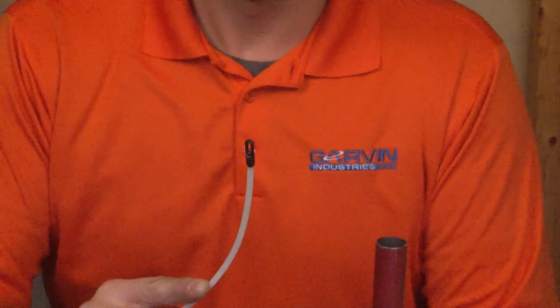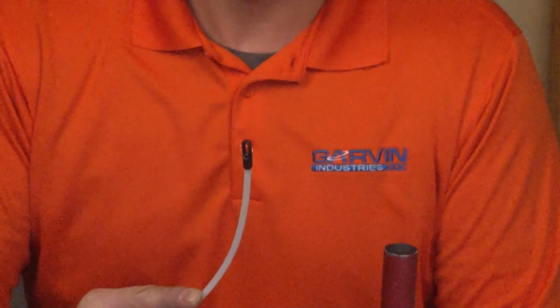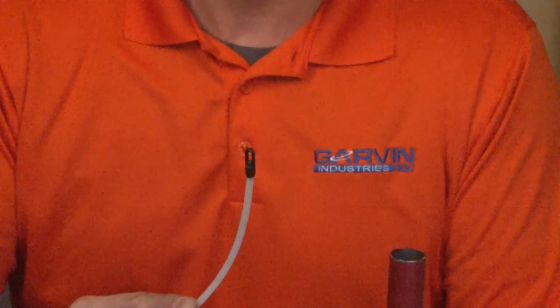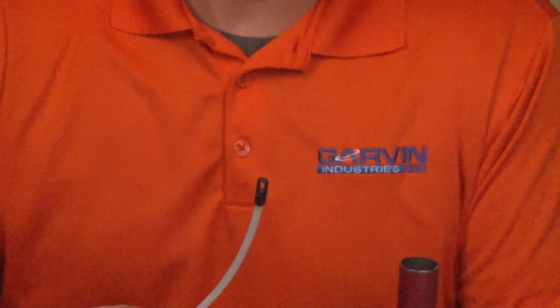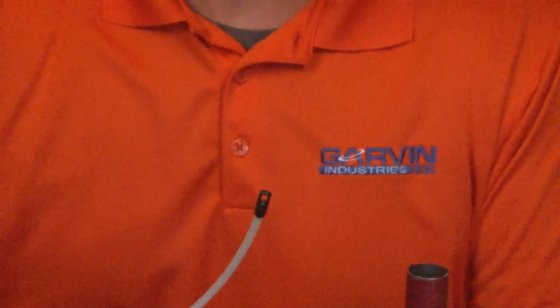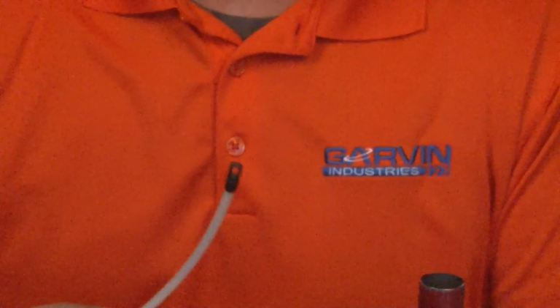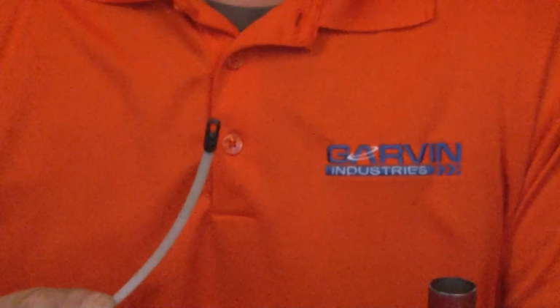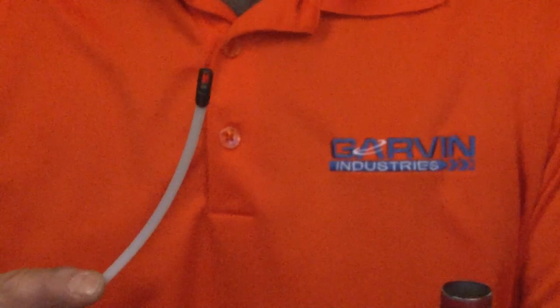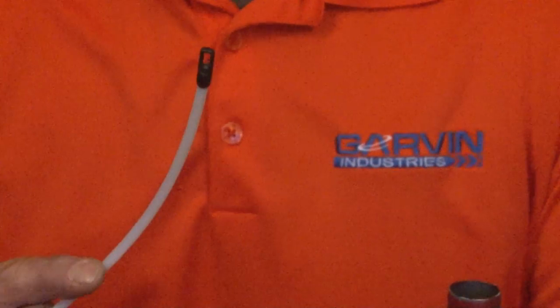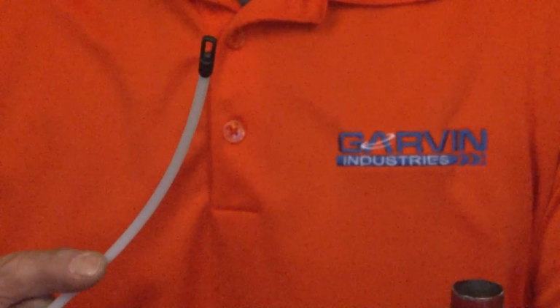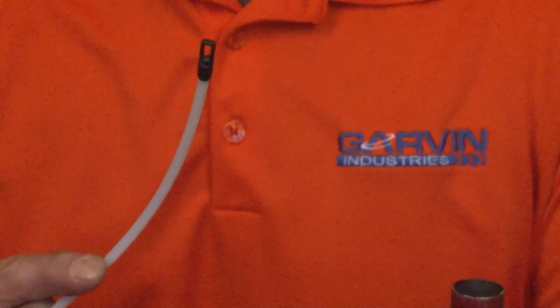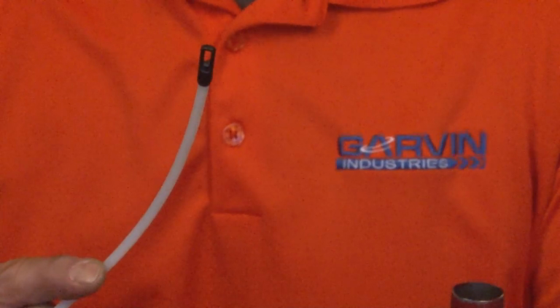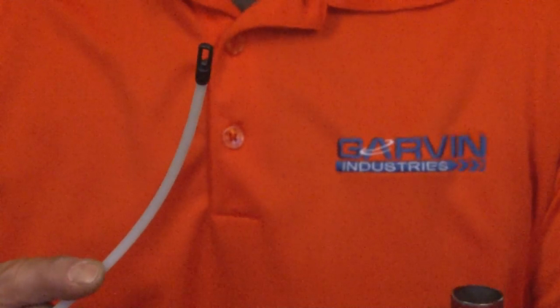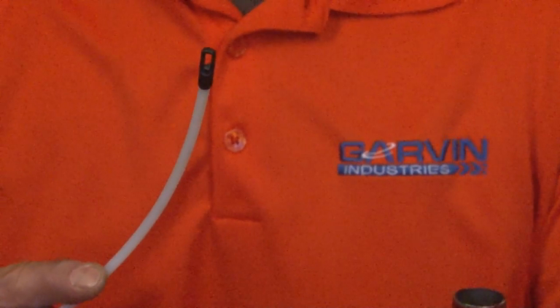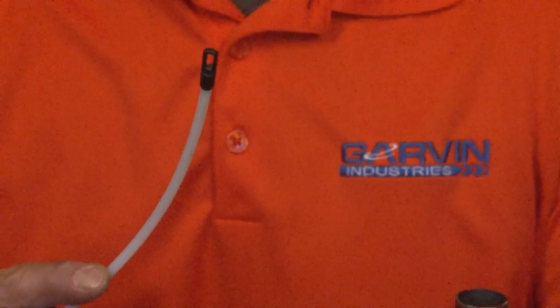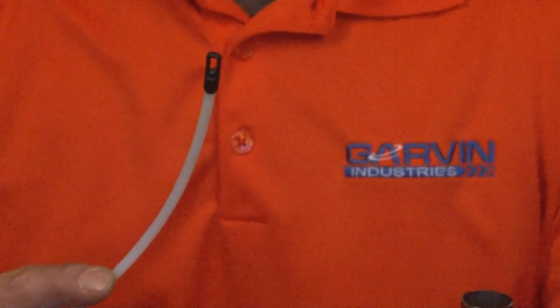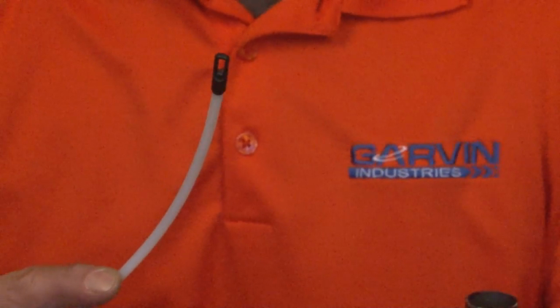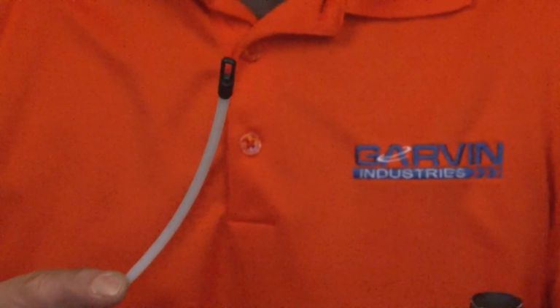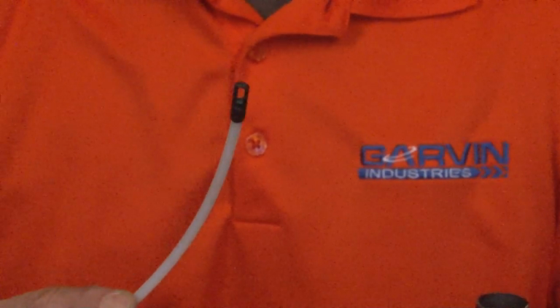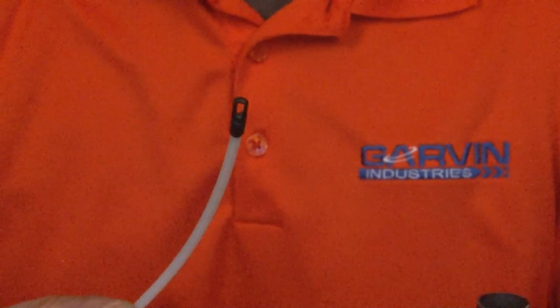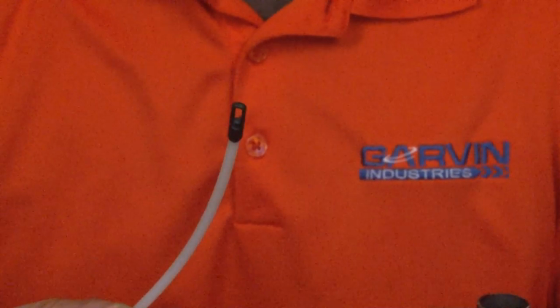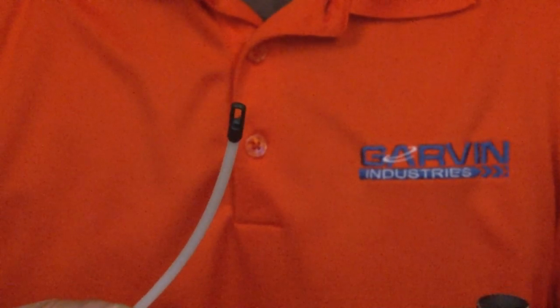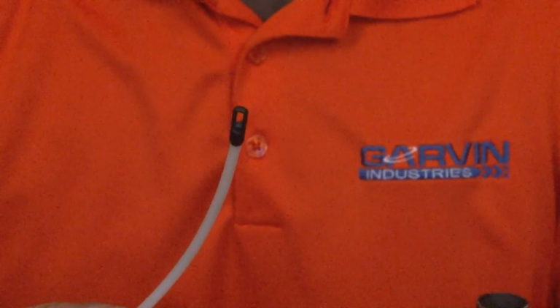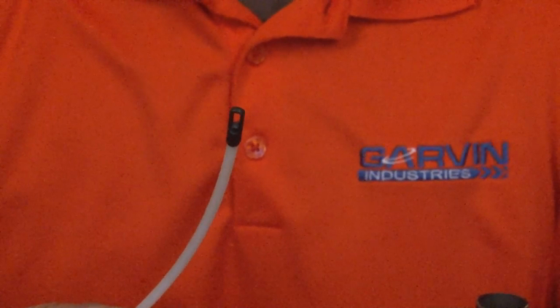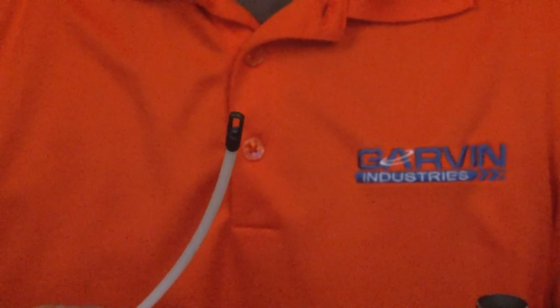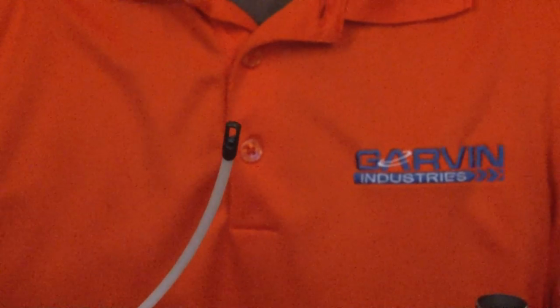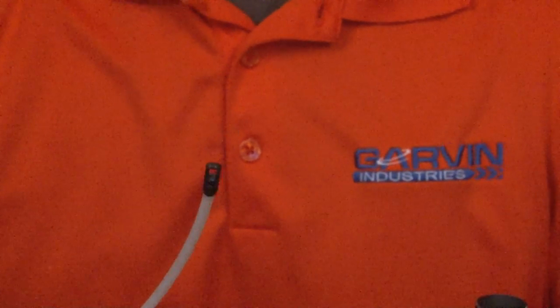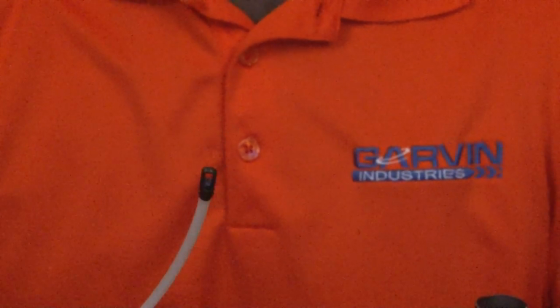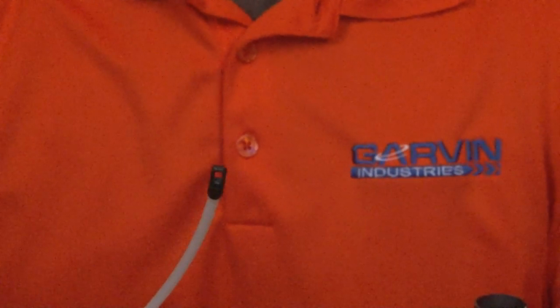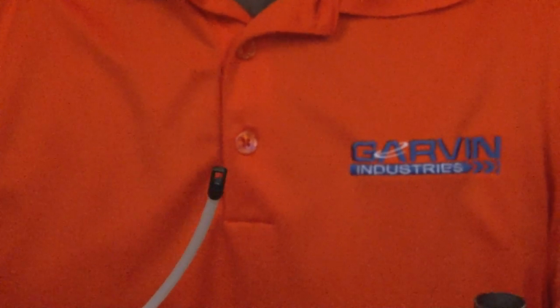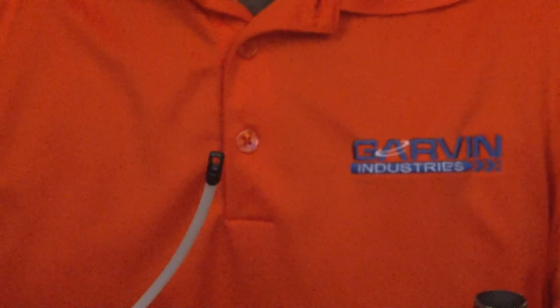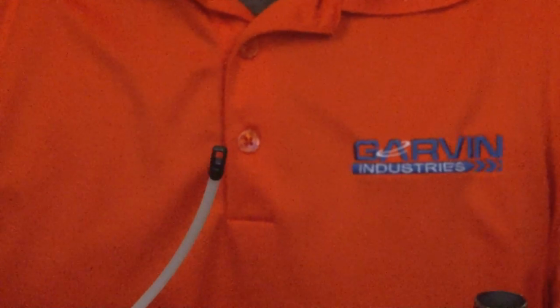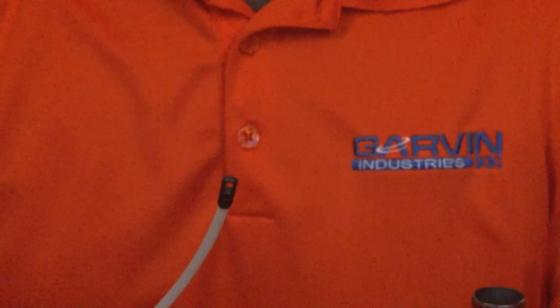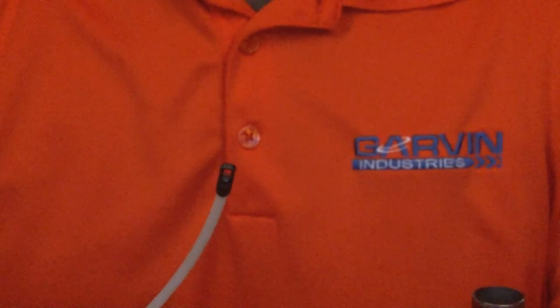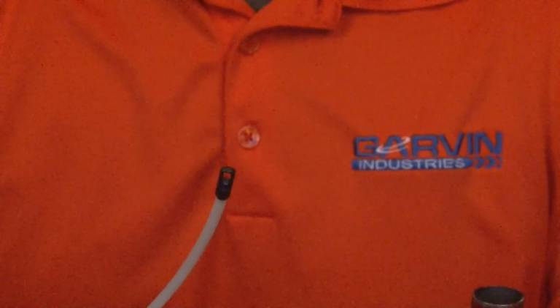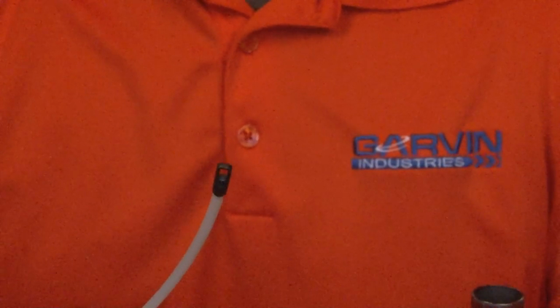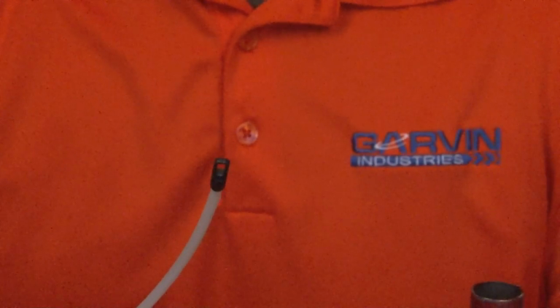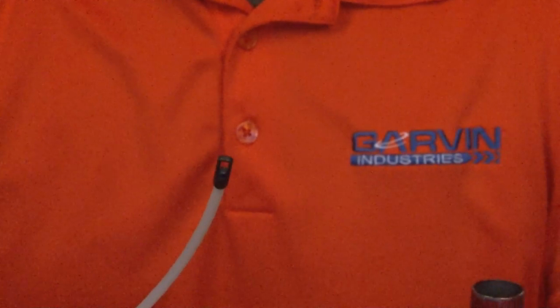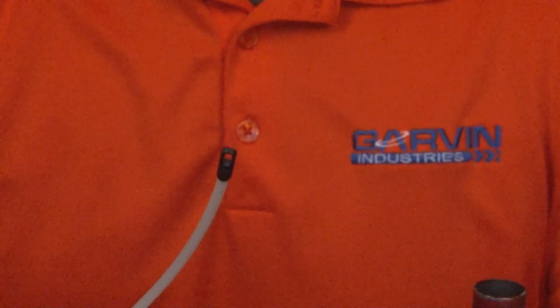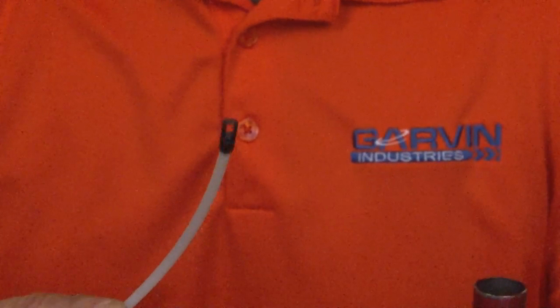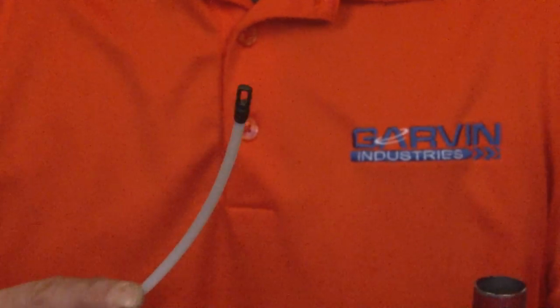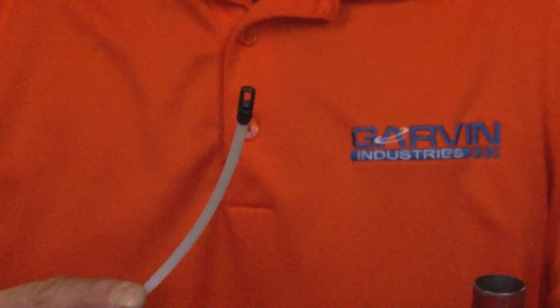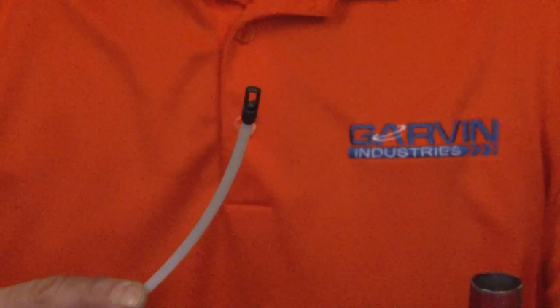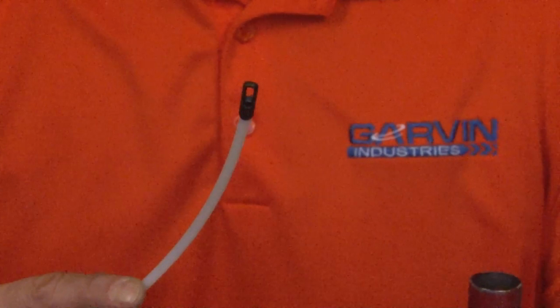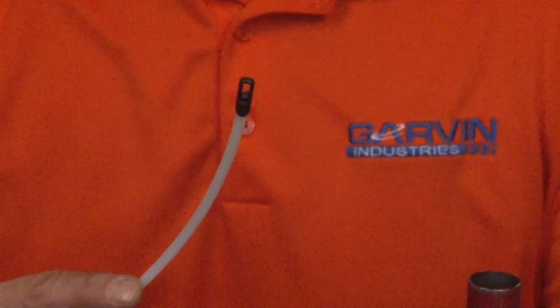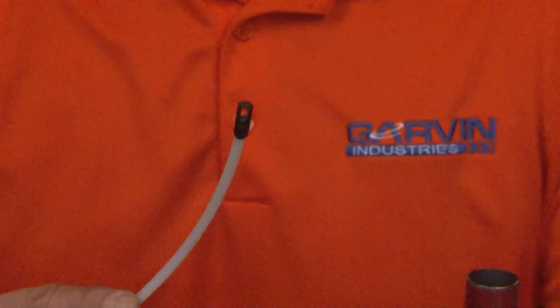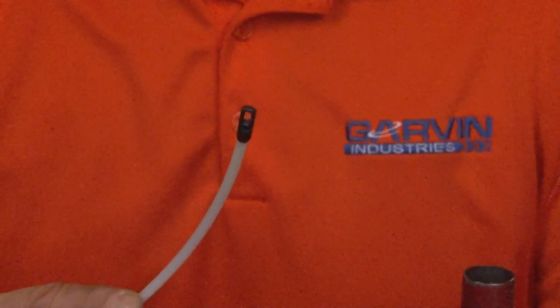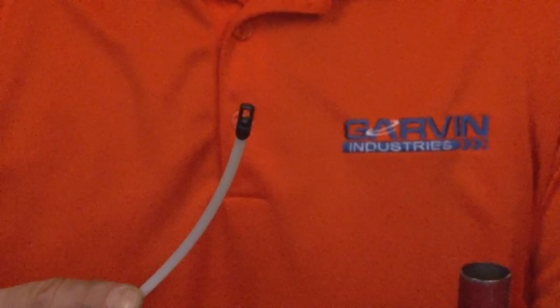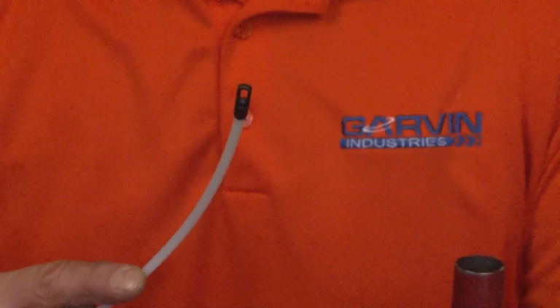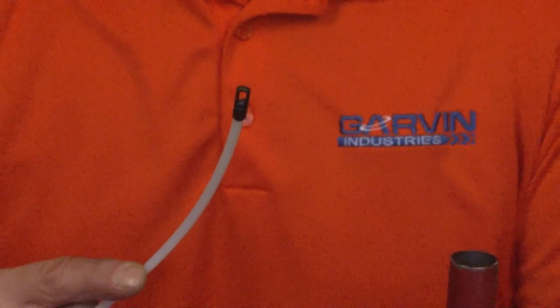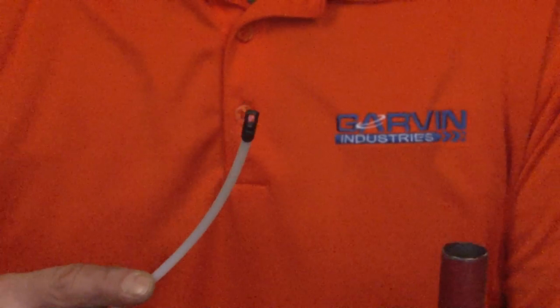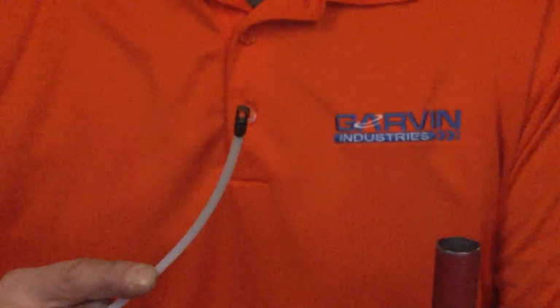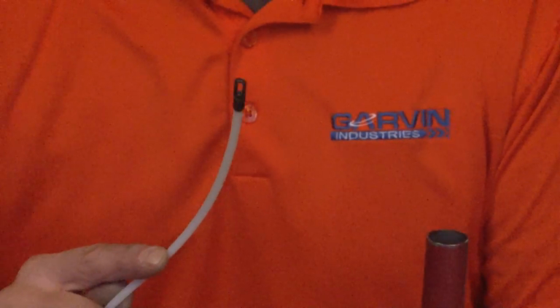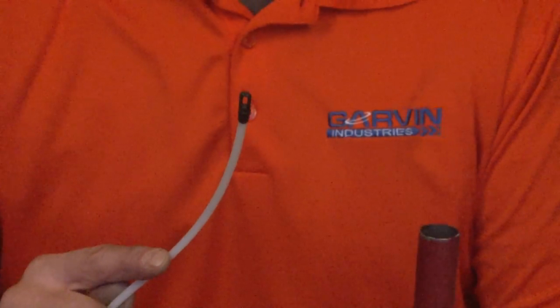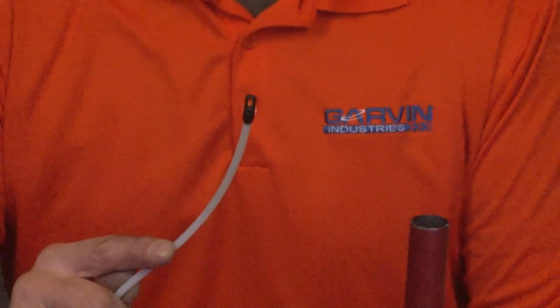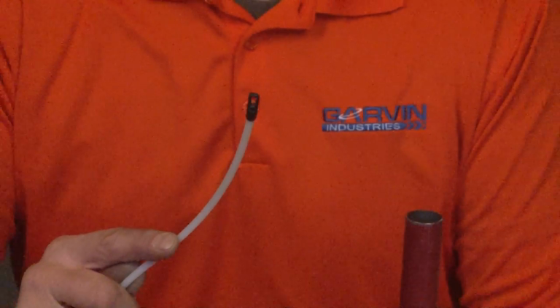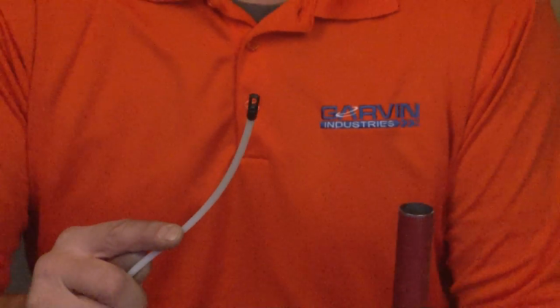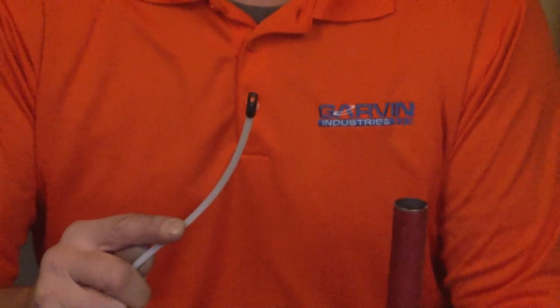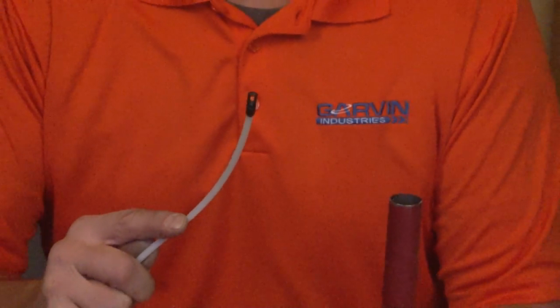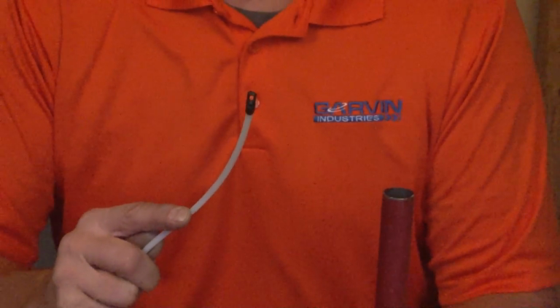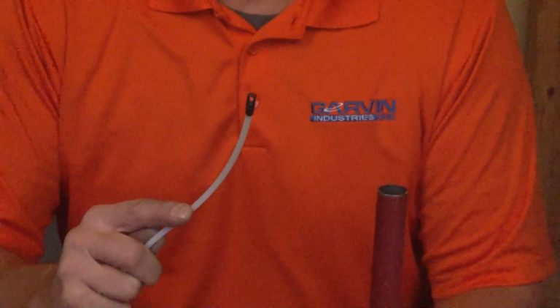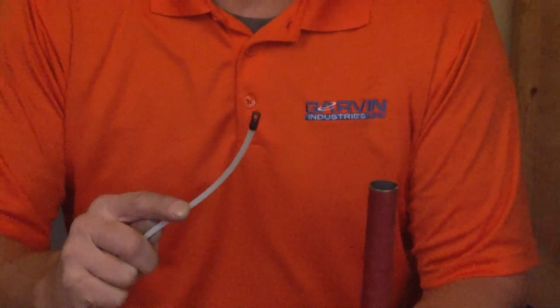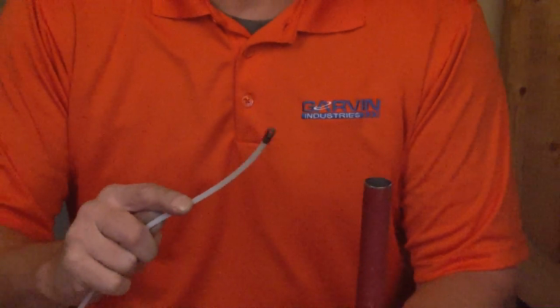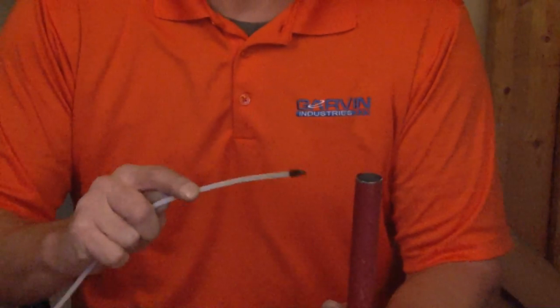This unique tip simply screws on — you snip it with your snips and screw it on tight and it stays in place.